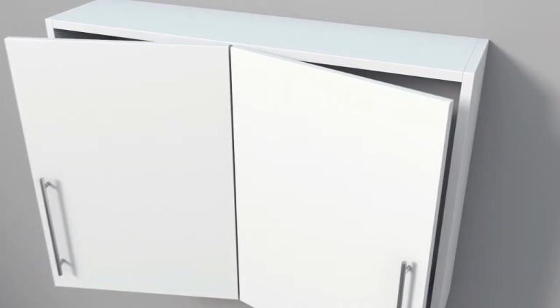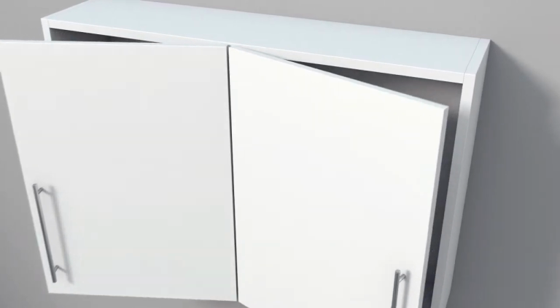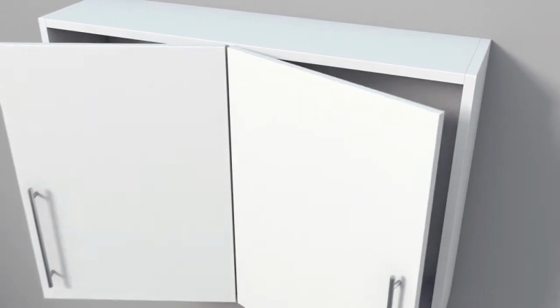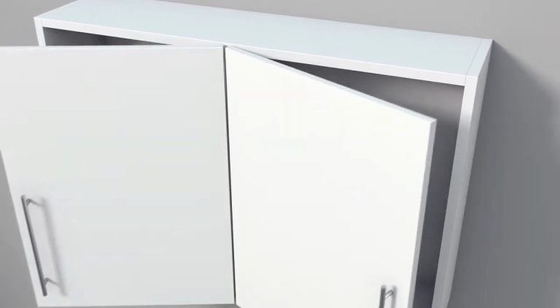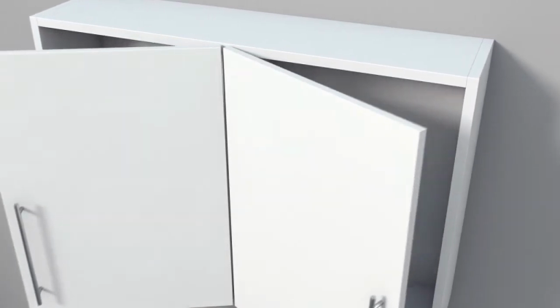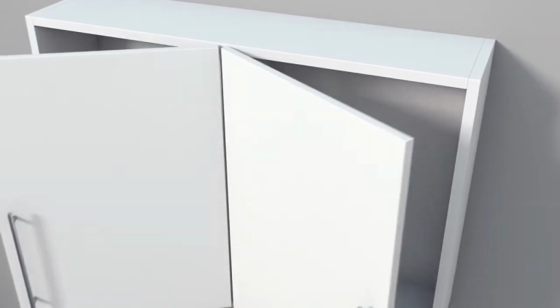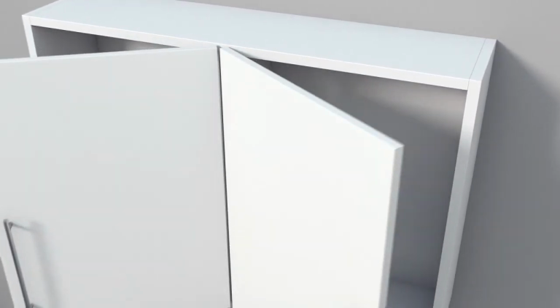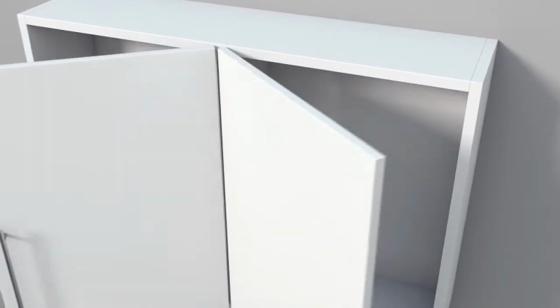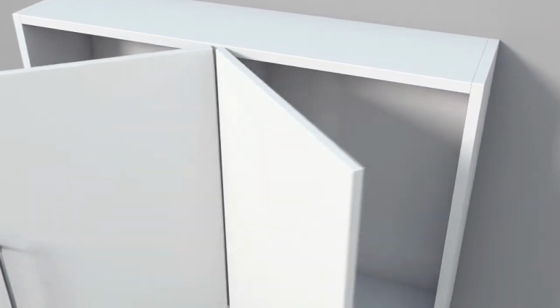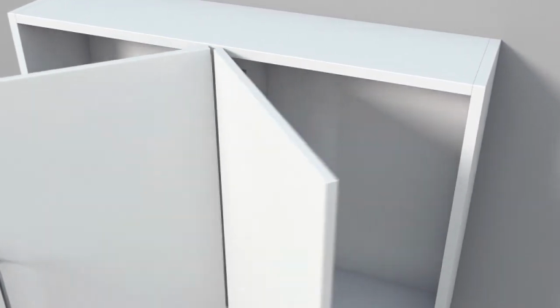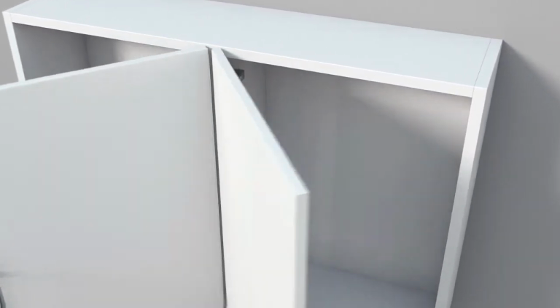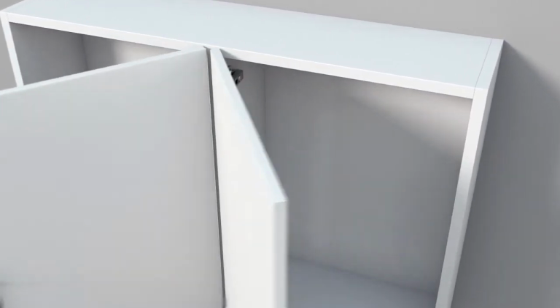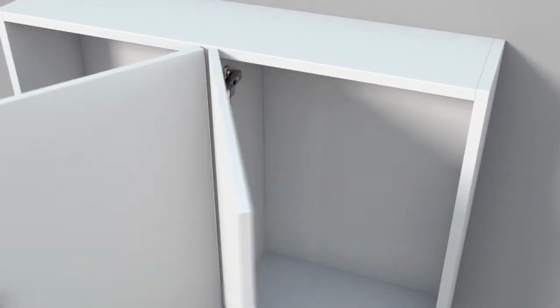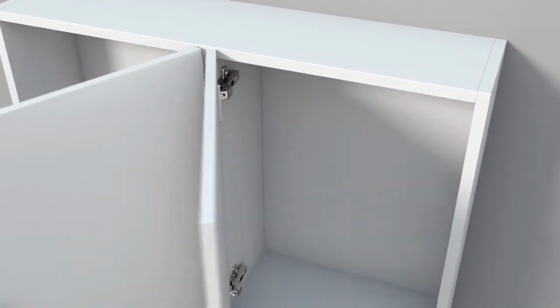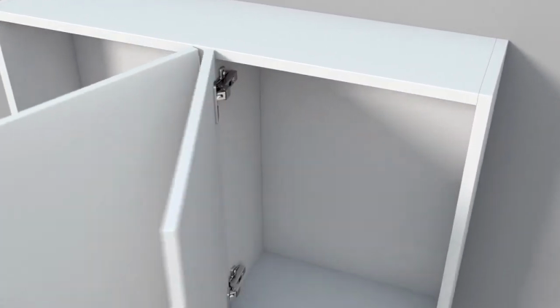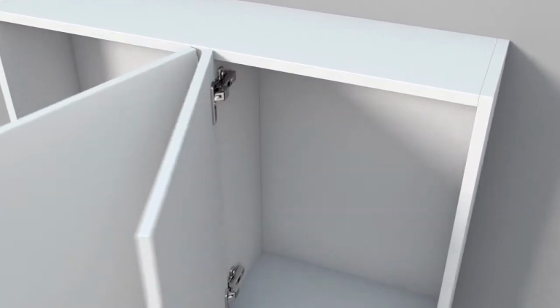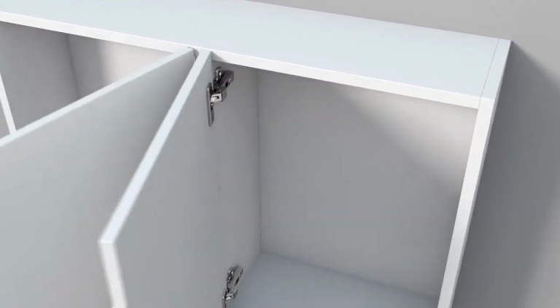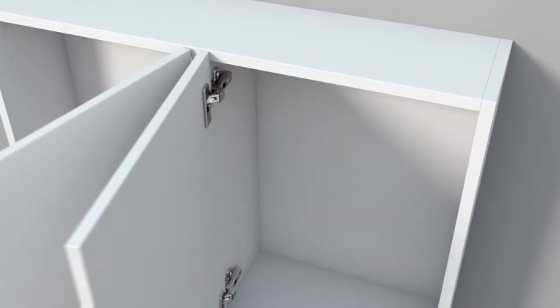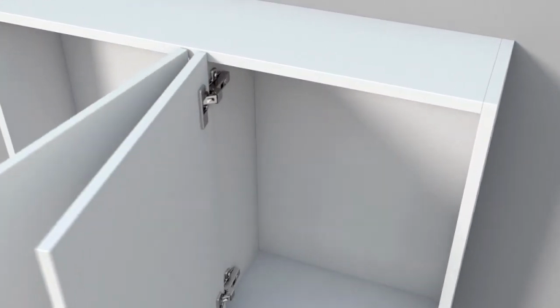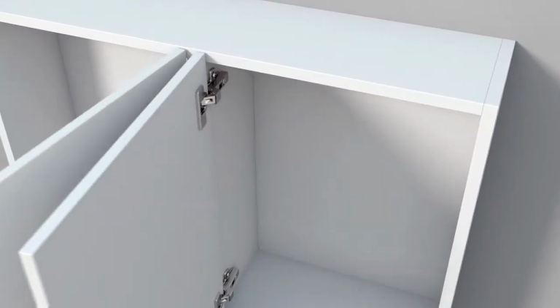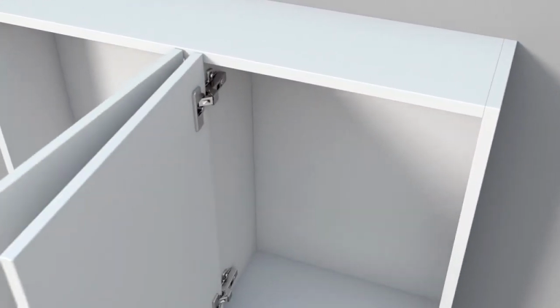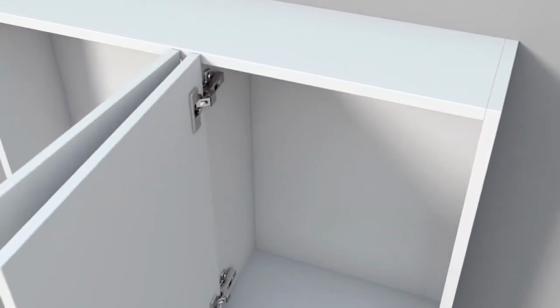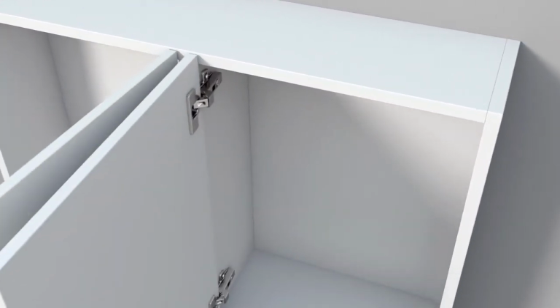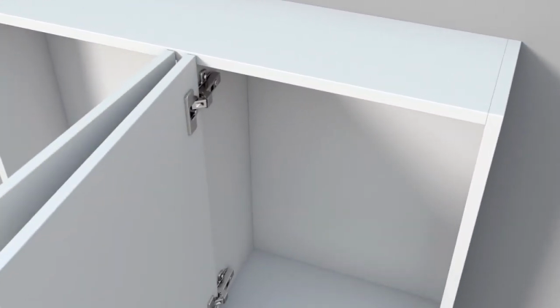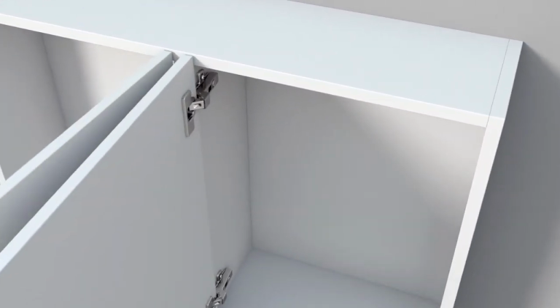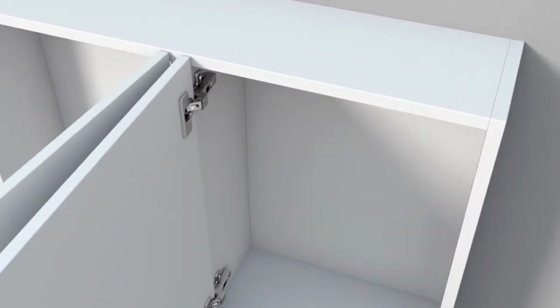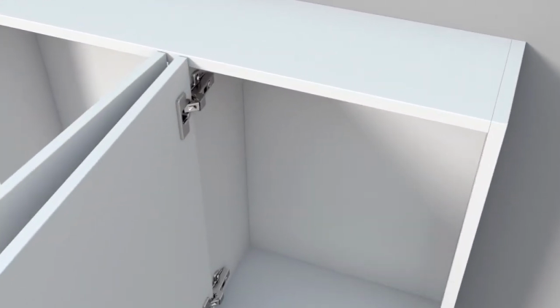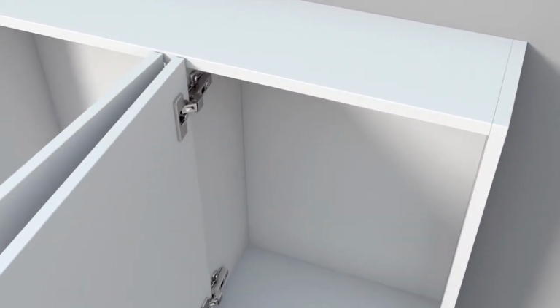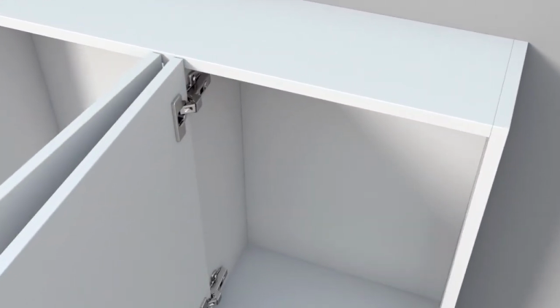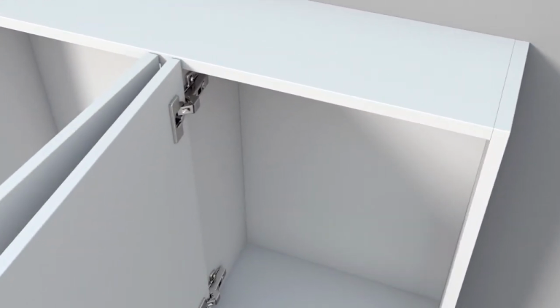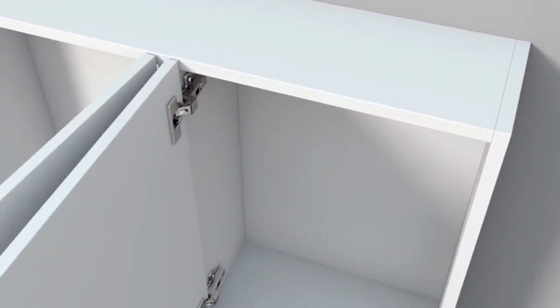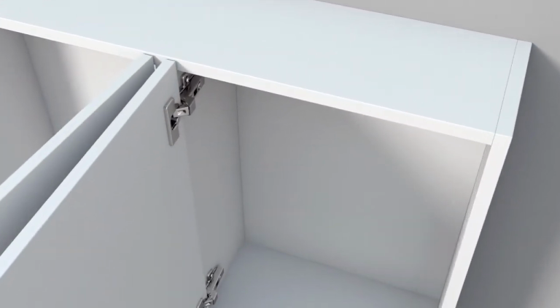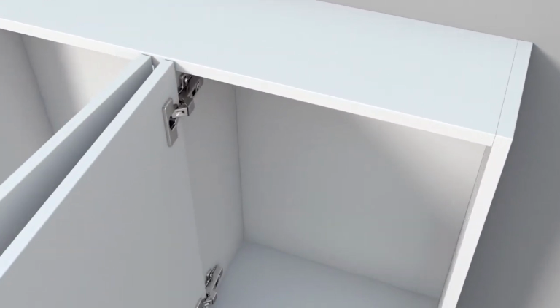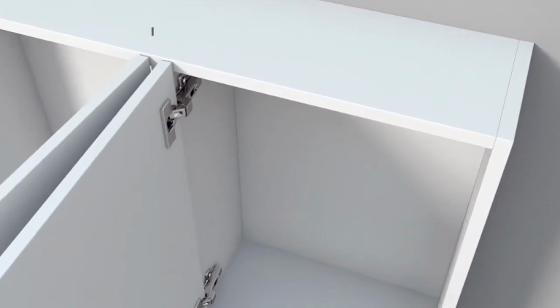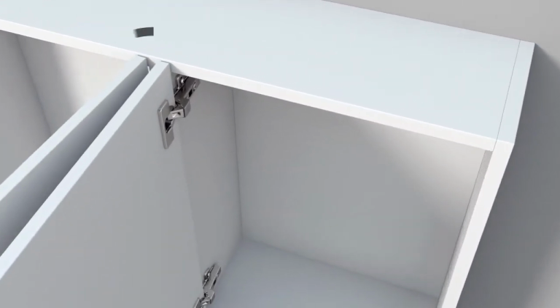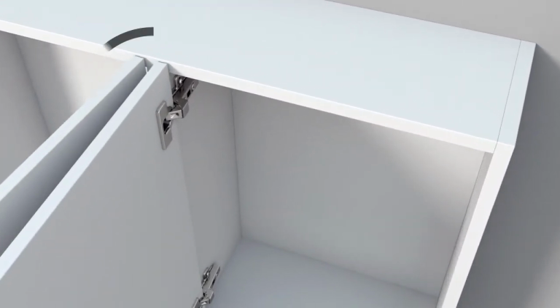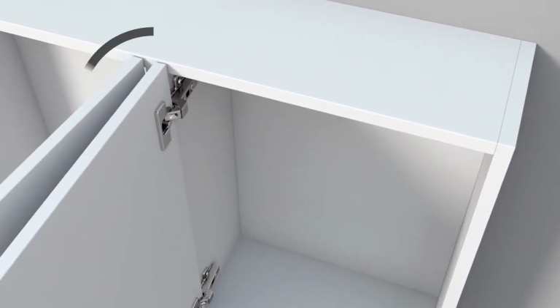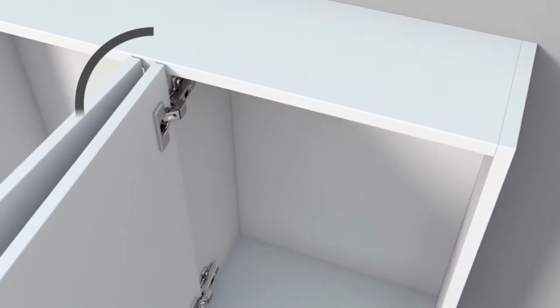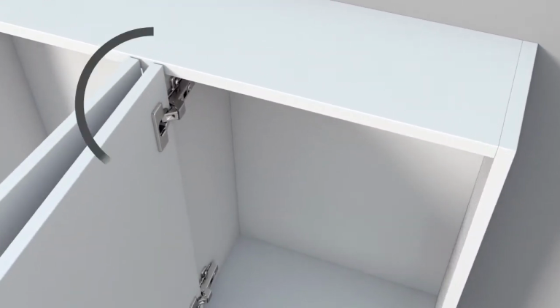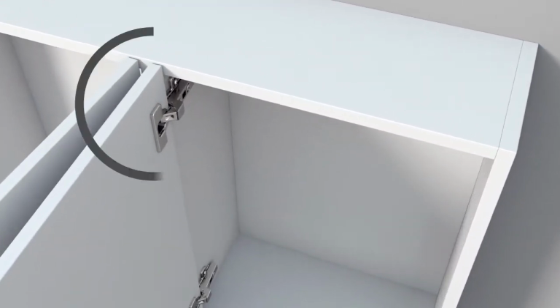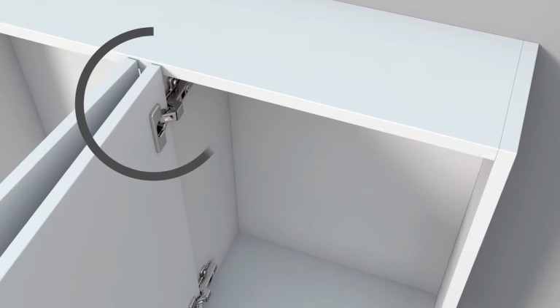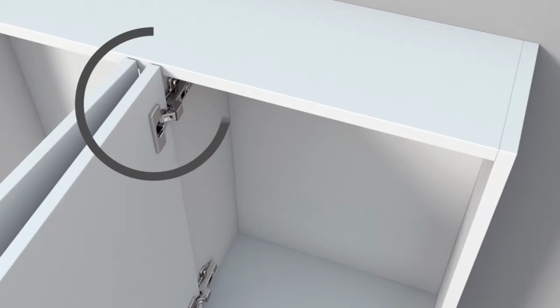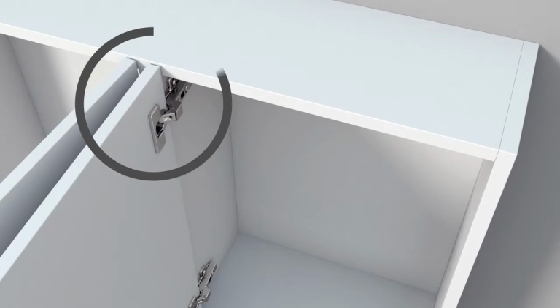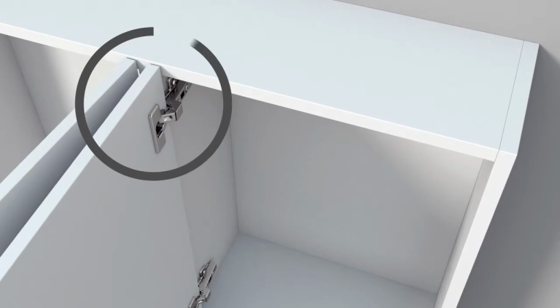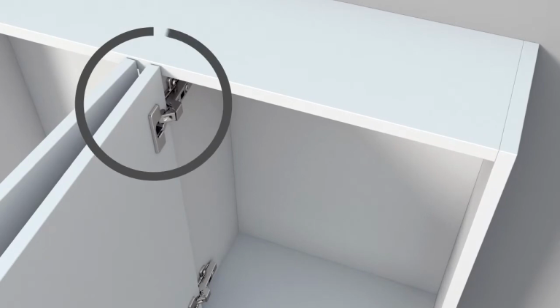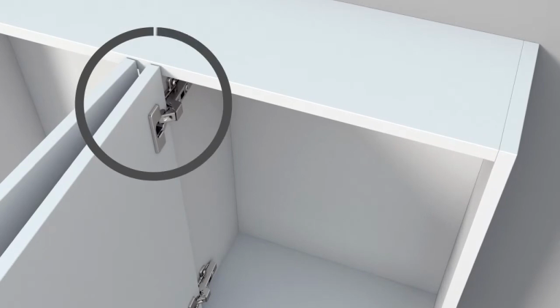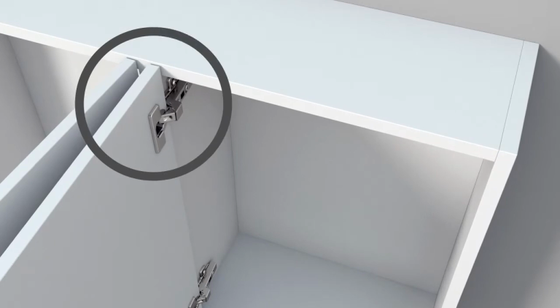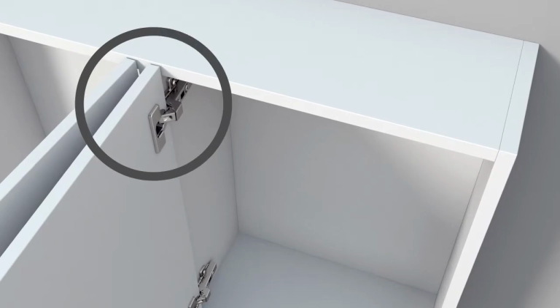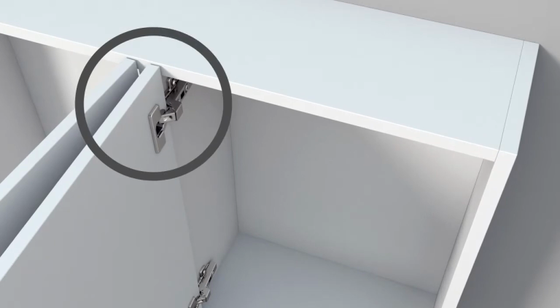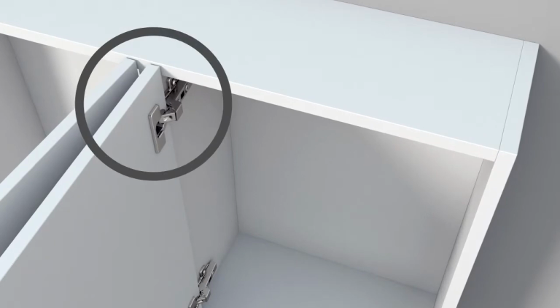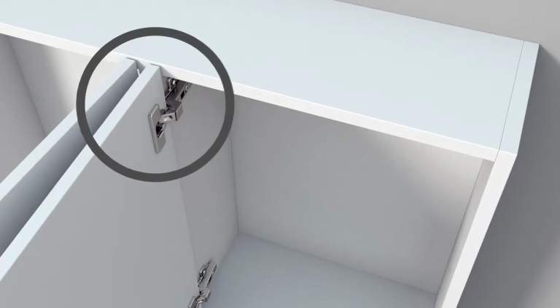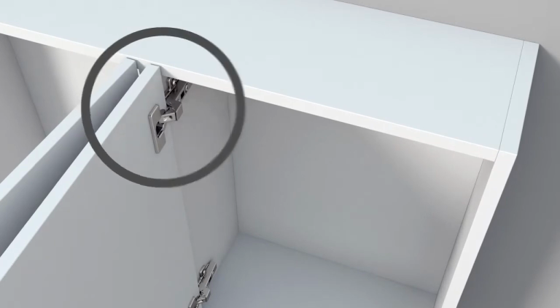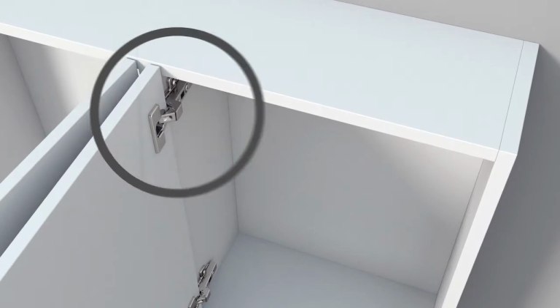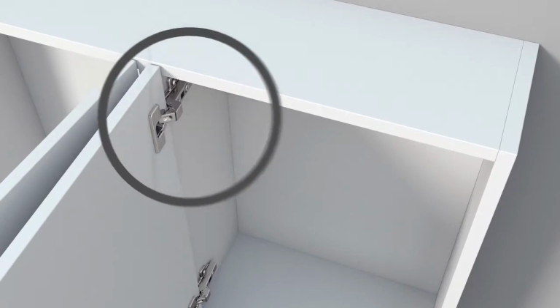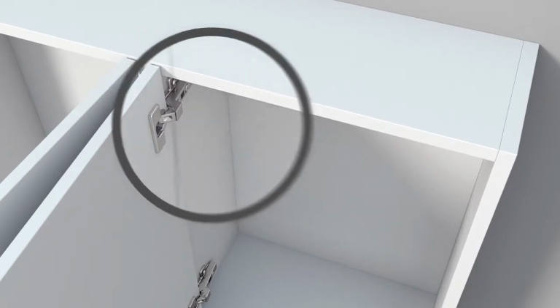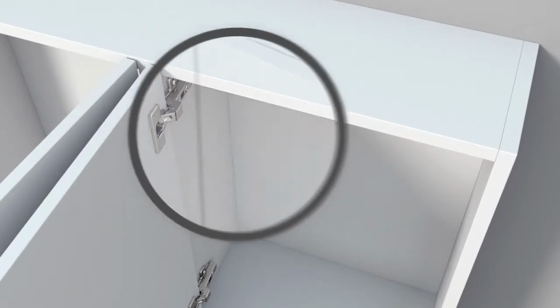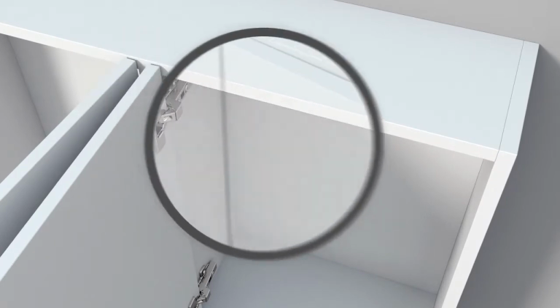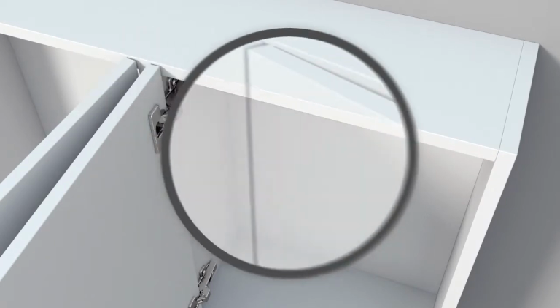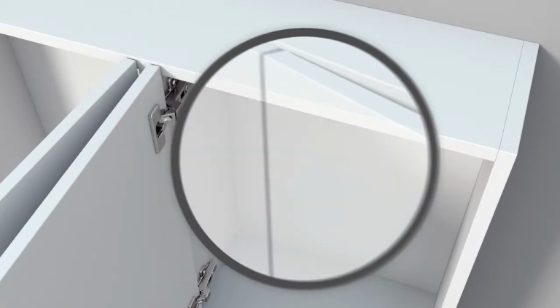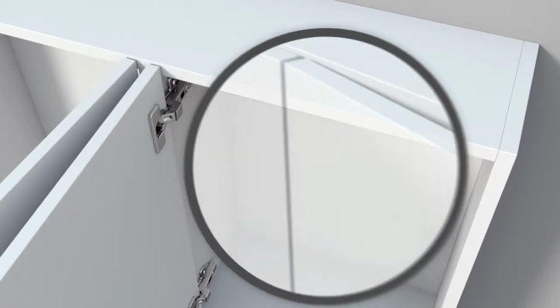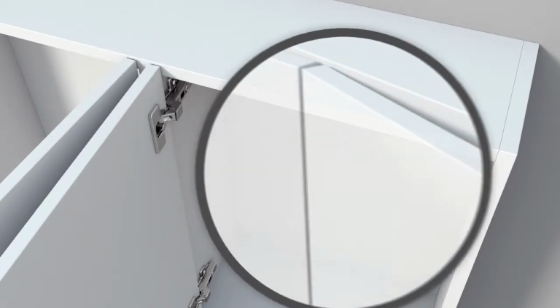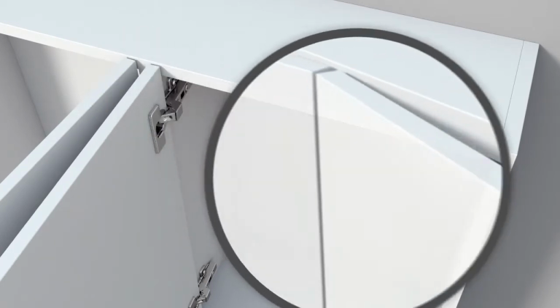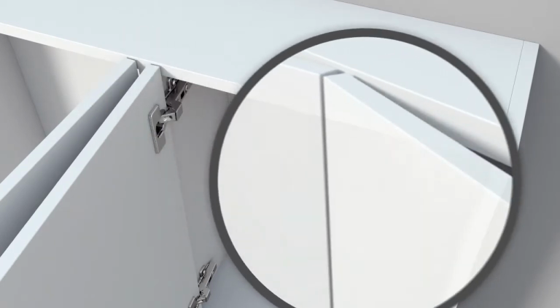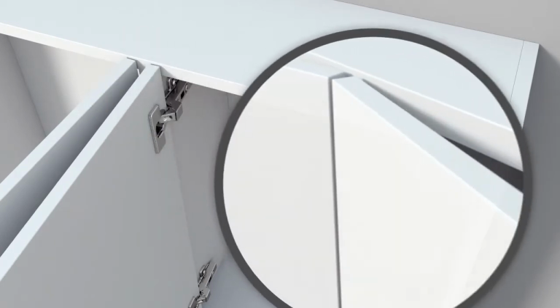Doors can also be mounted to partial panels inside the carcass. This mounting option is called half overlay.